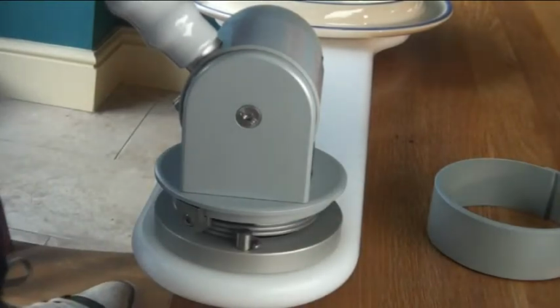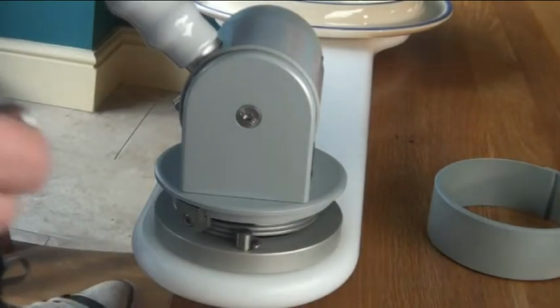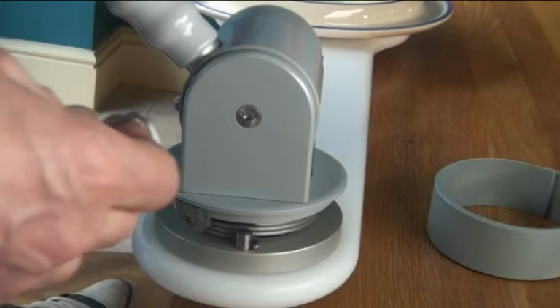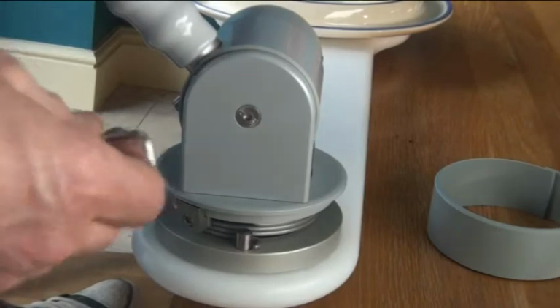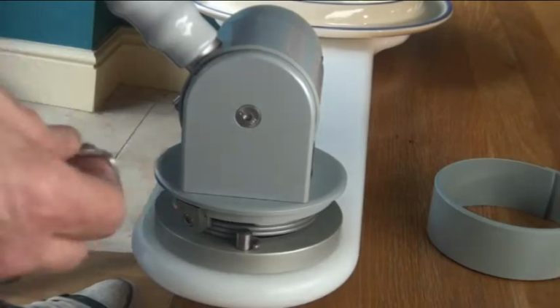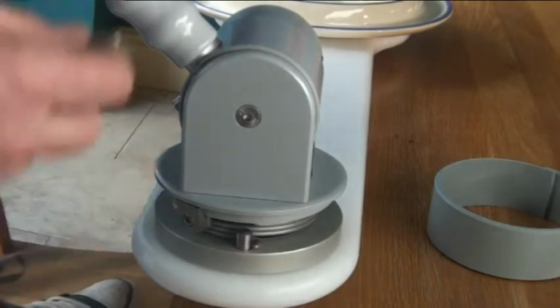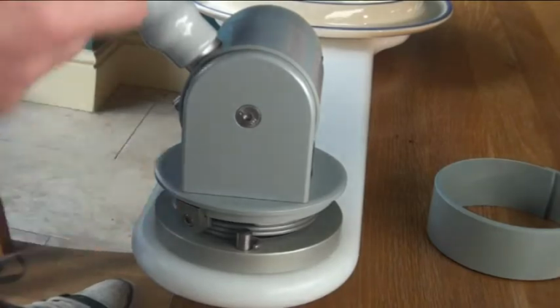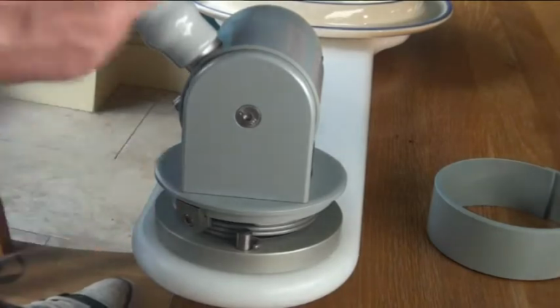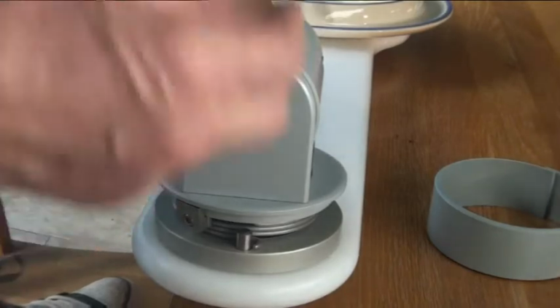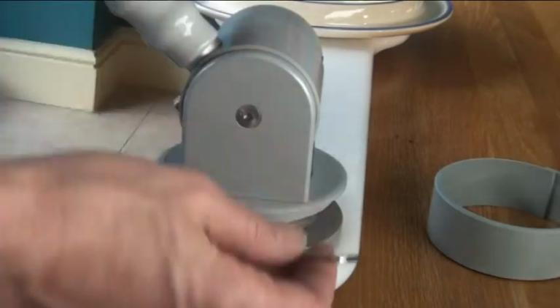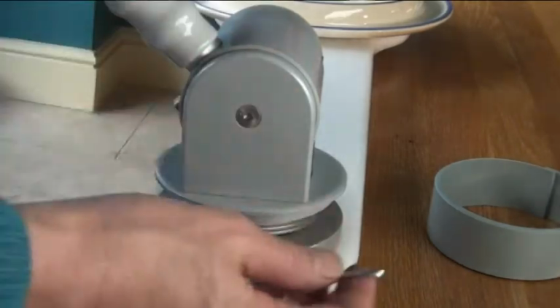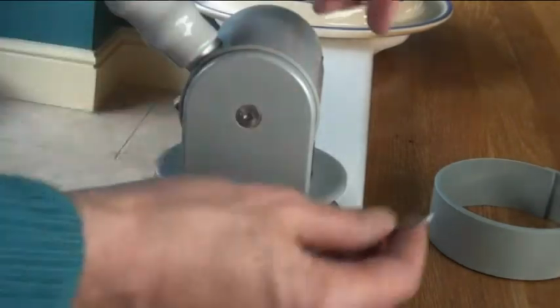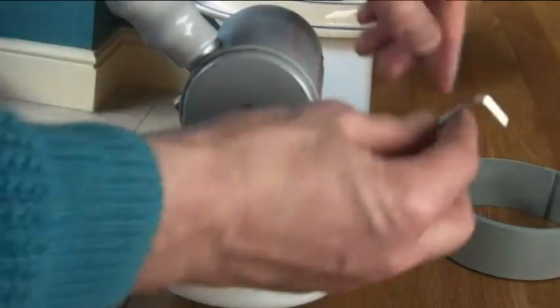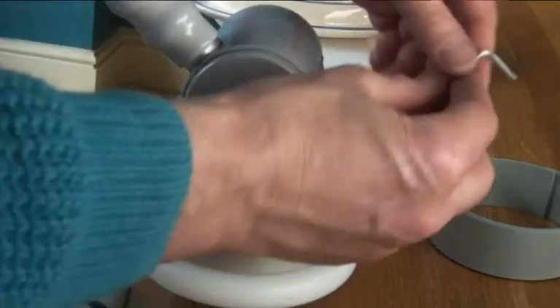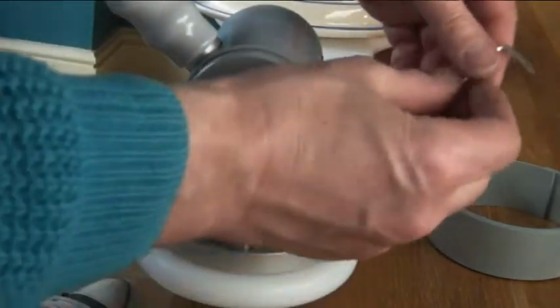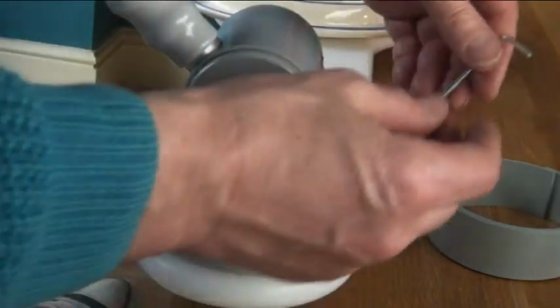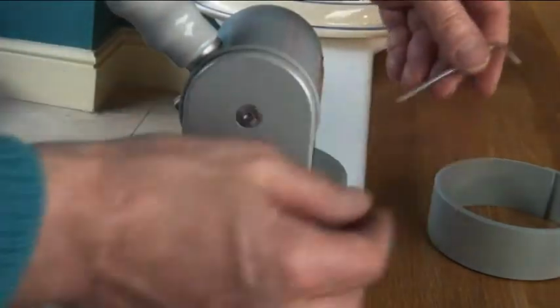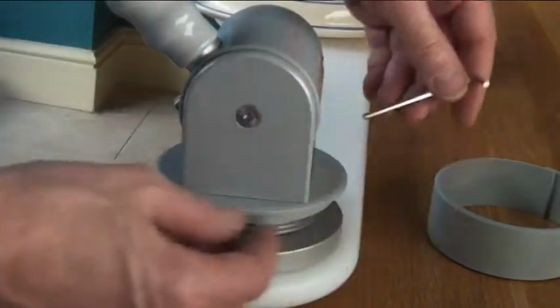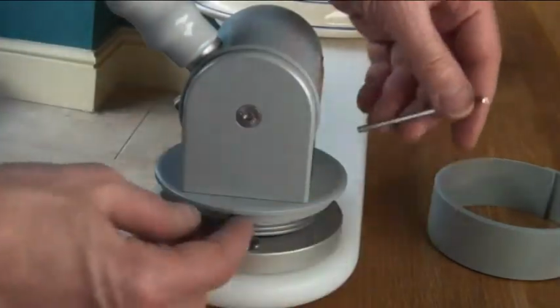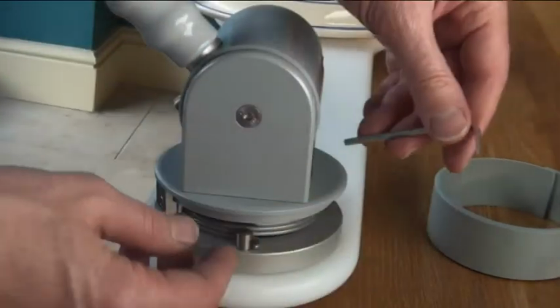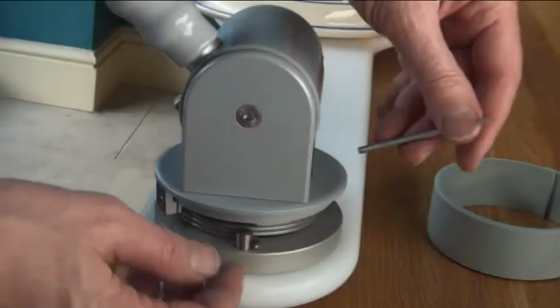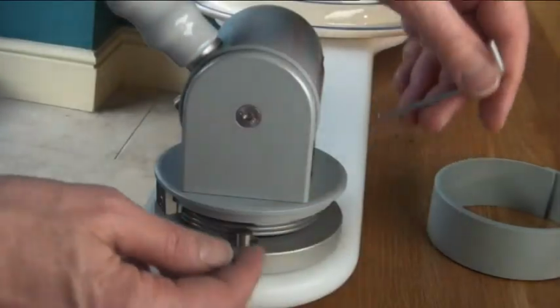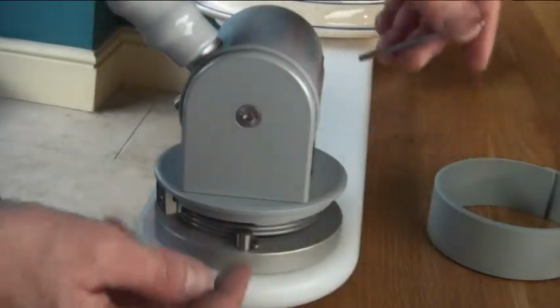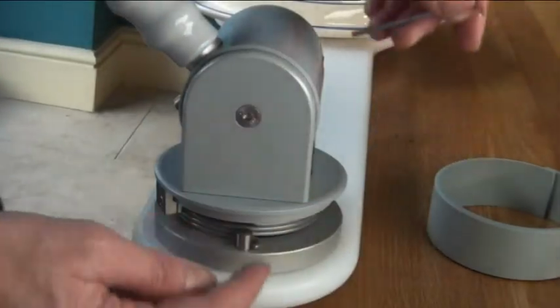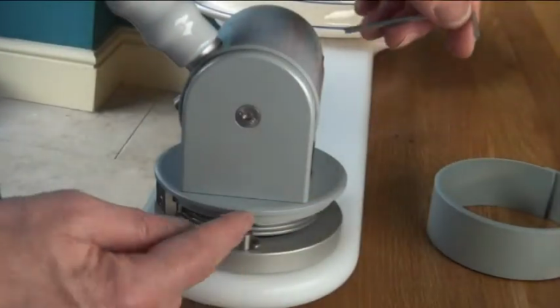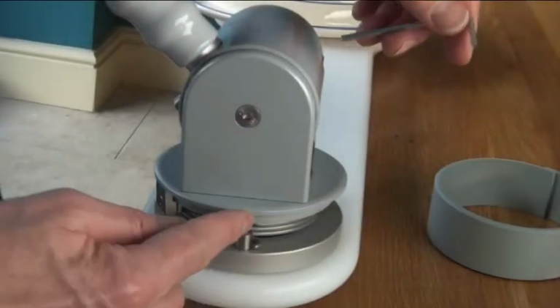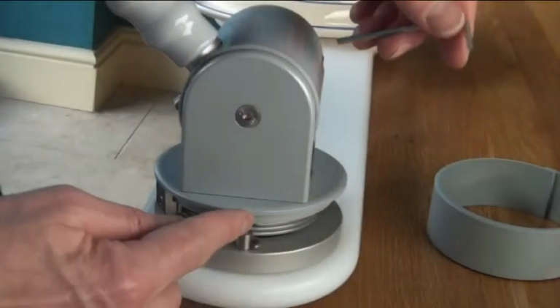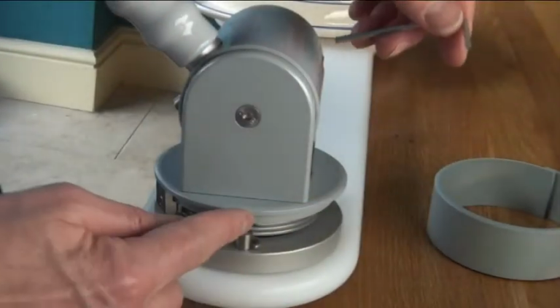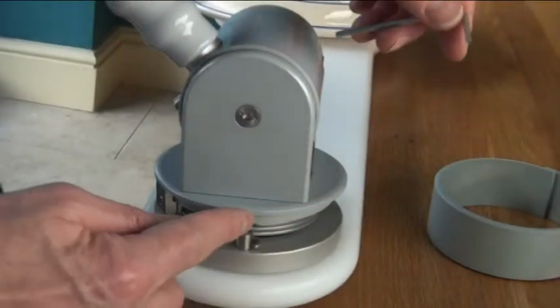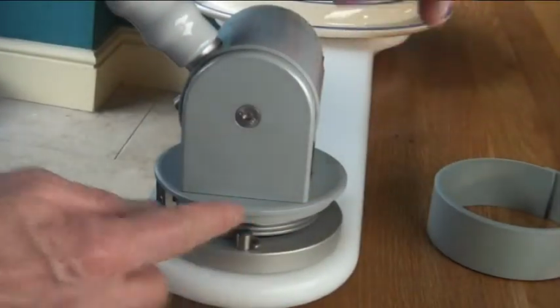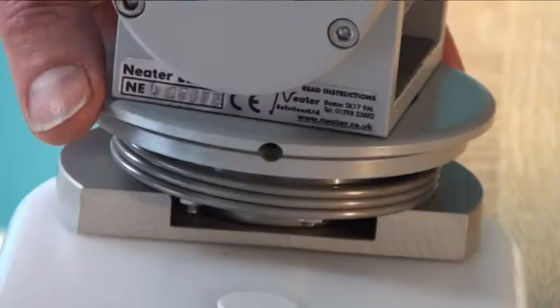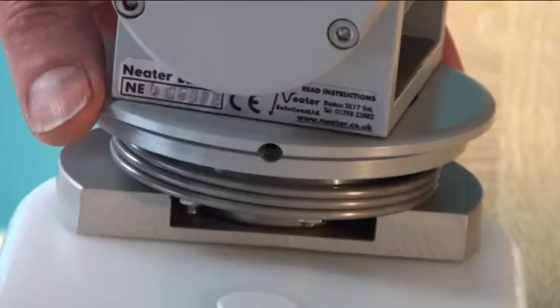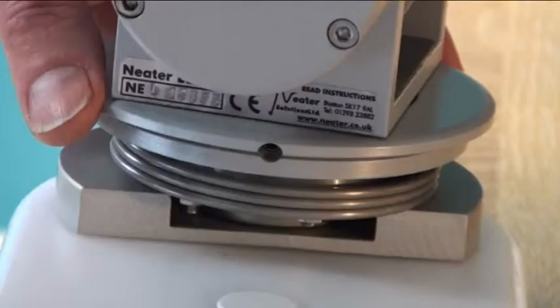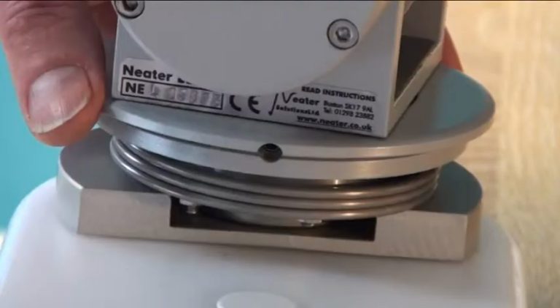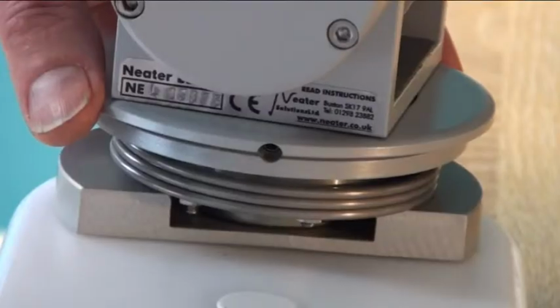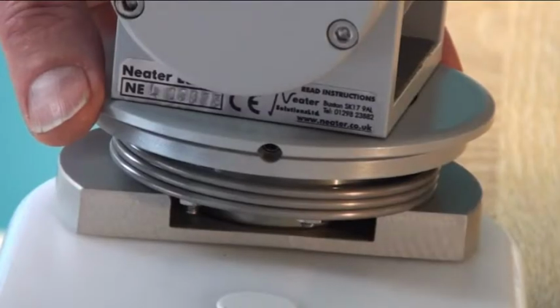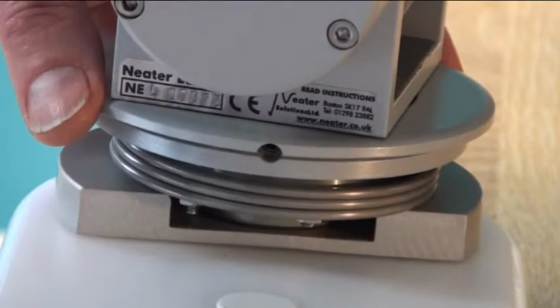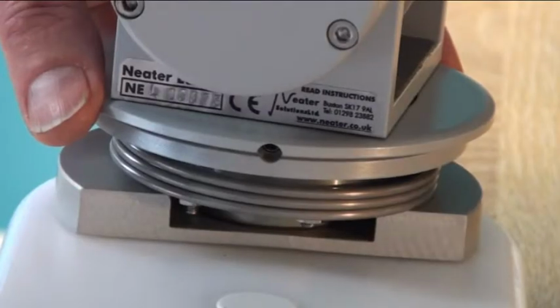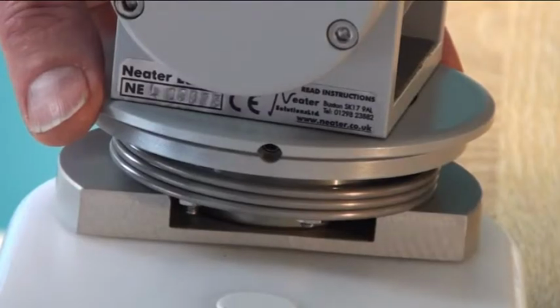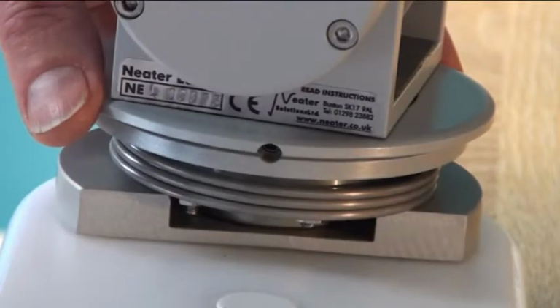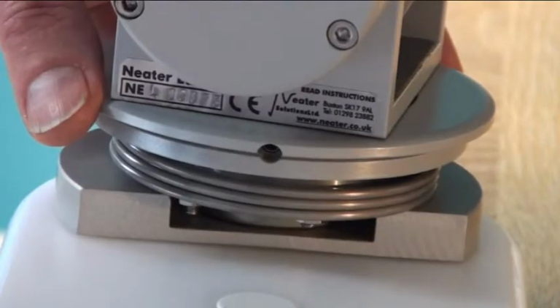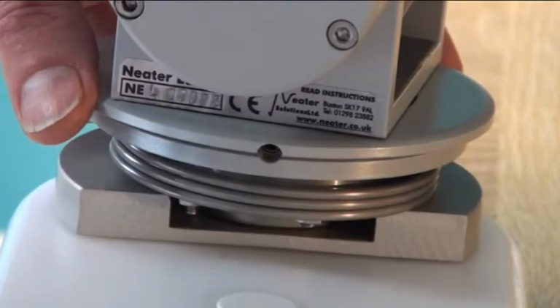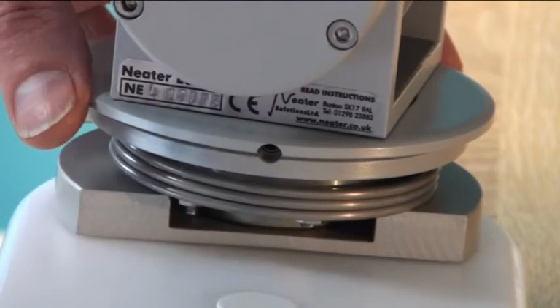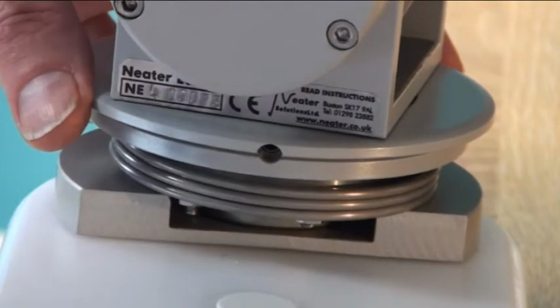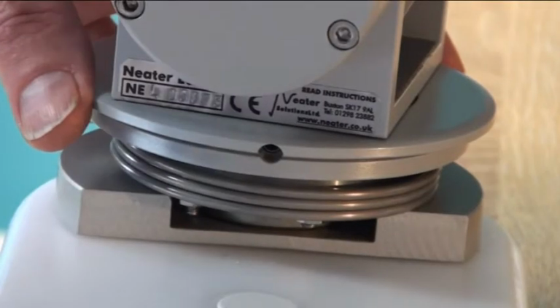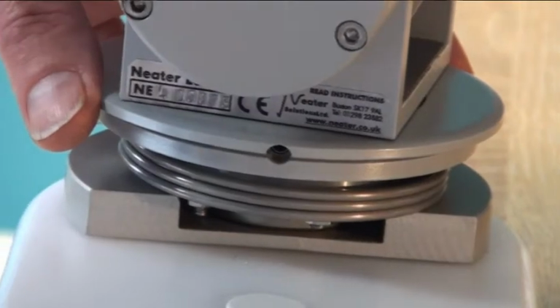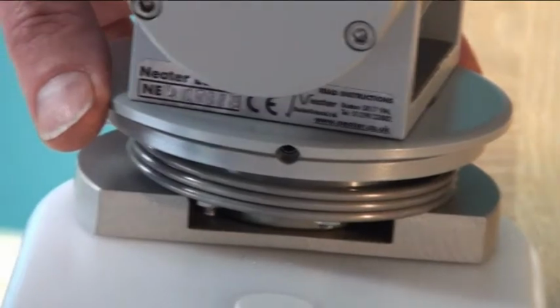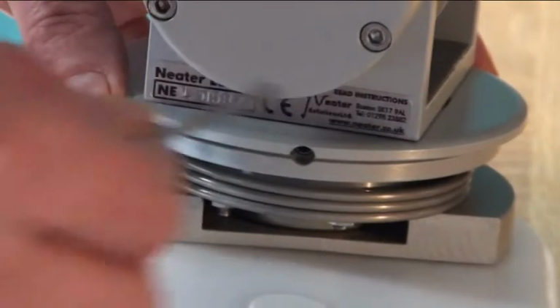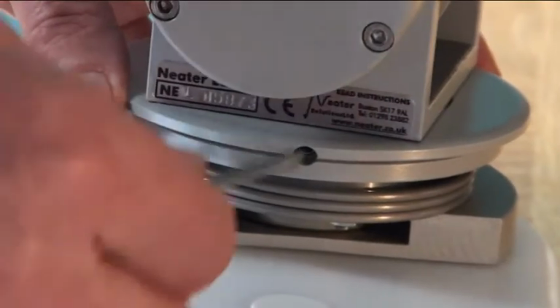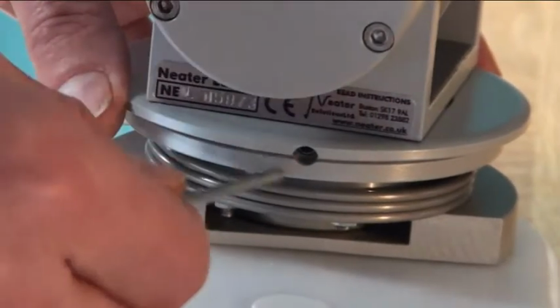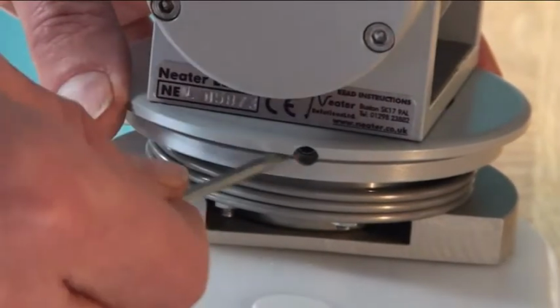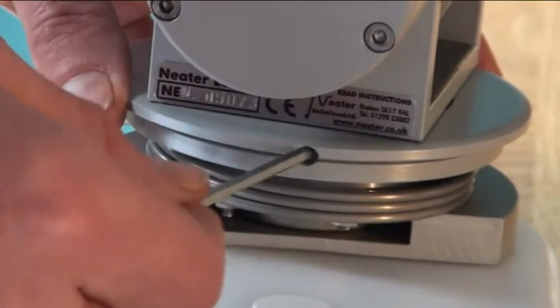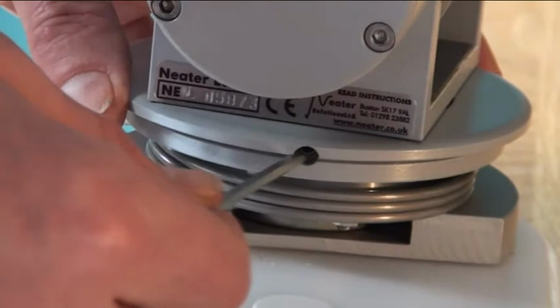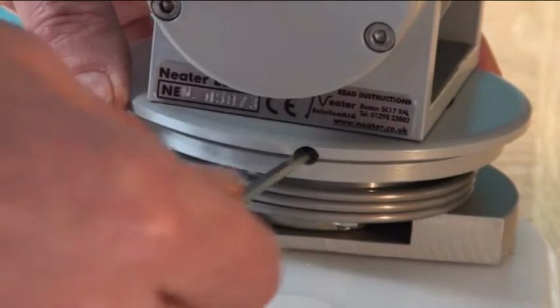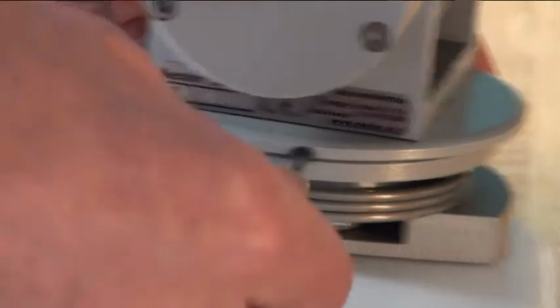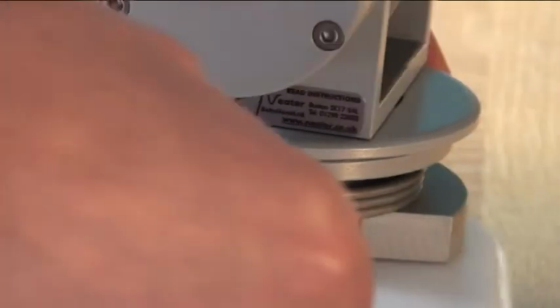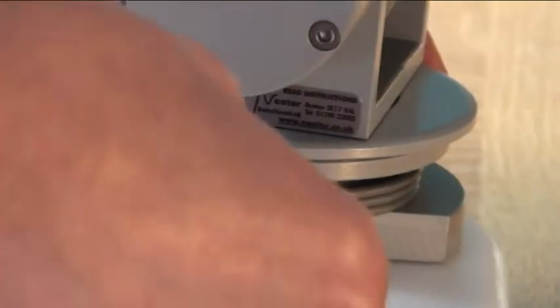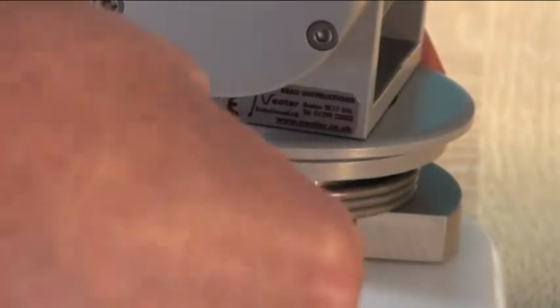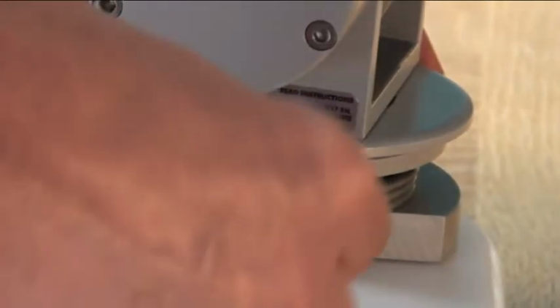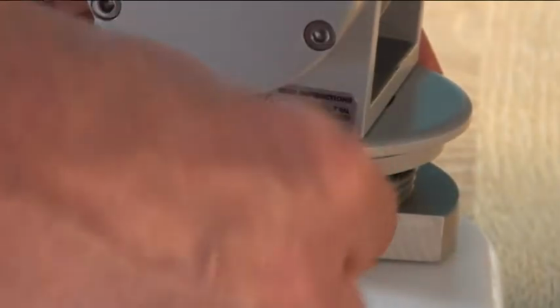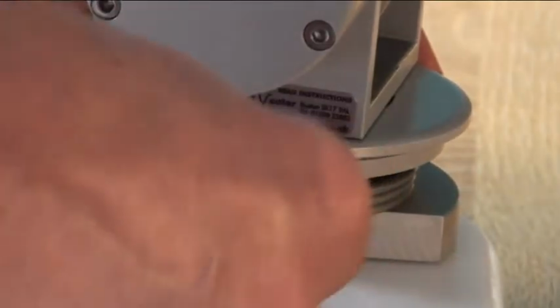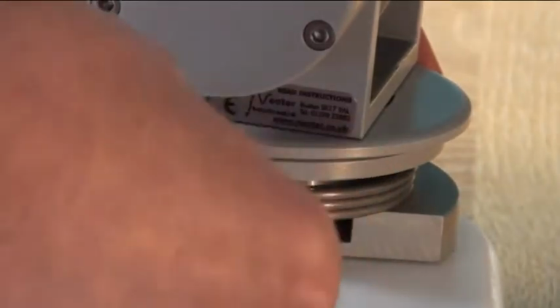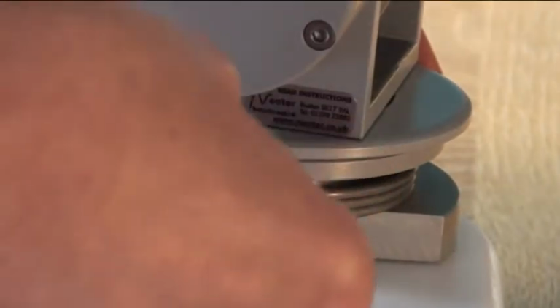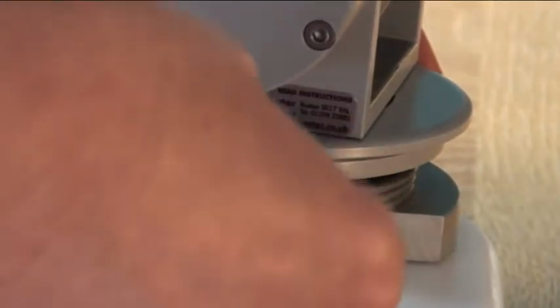Then you'll need to find the hole. Release the screw in the top ring.